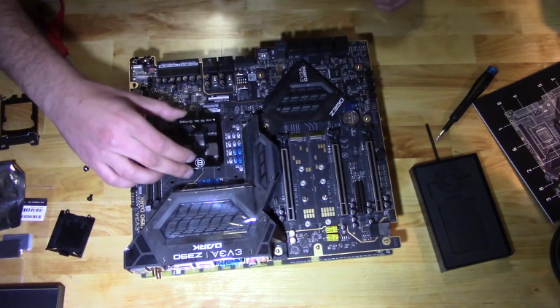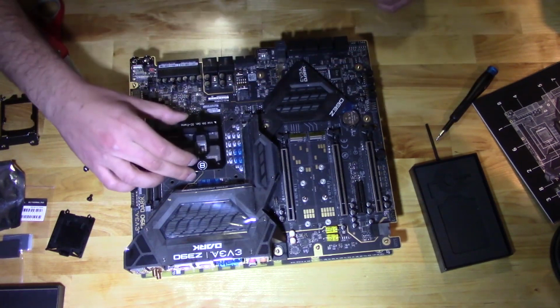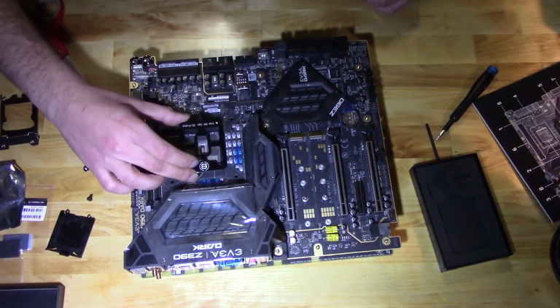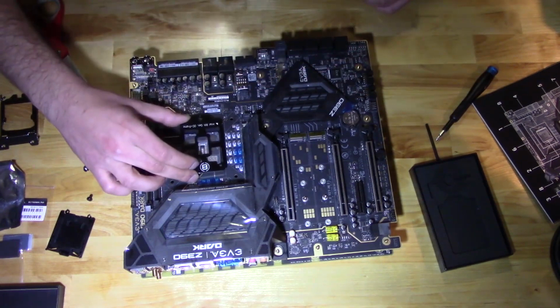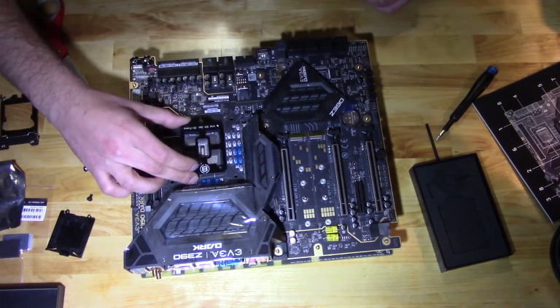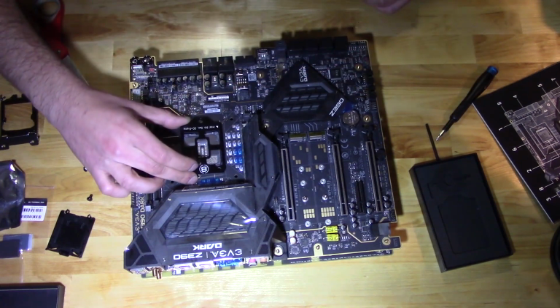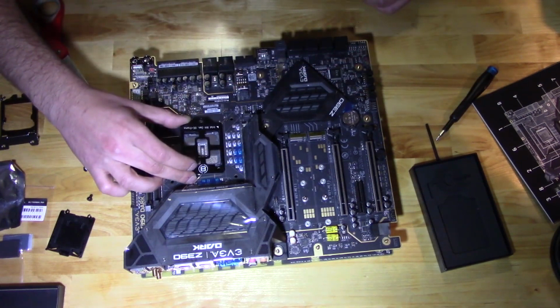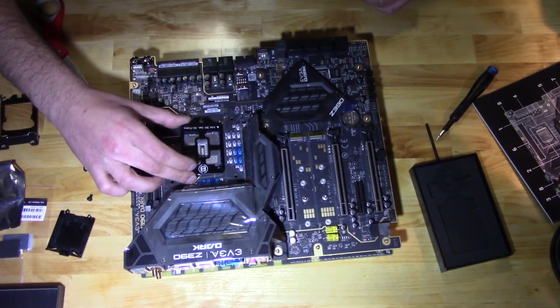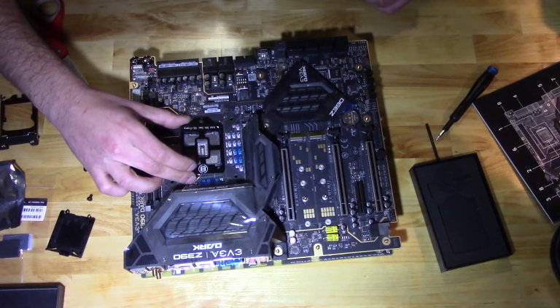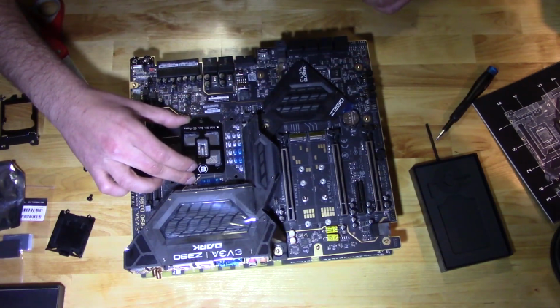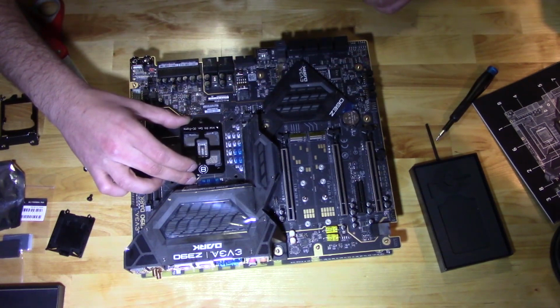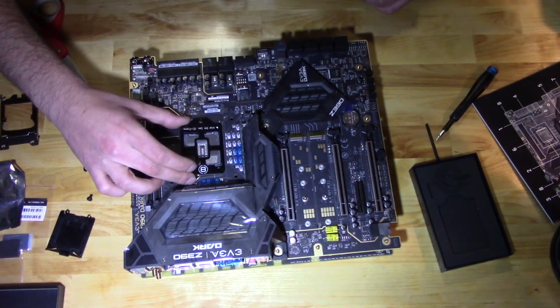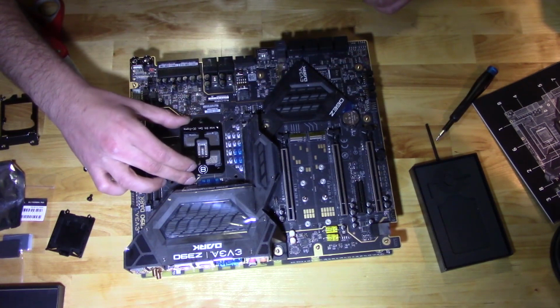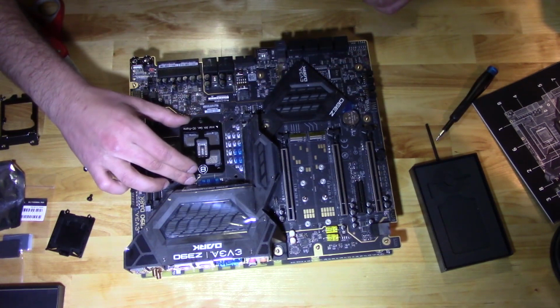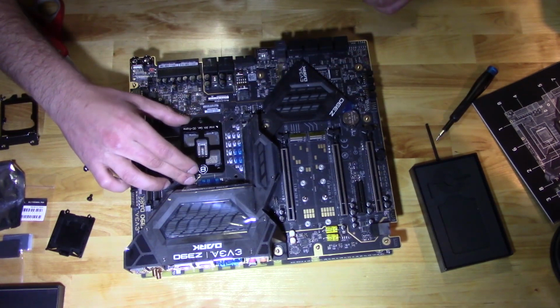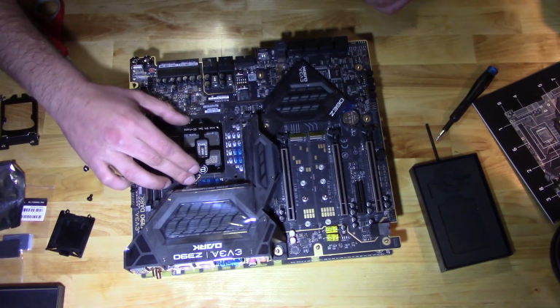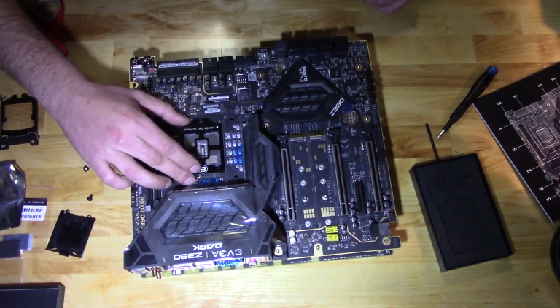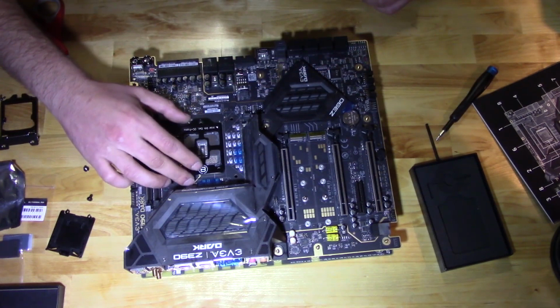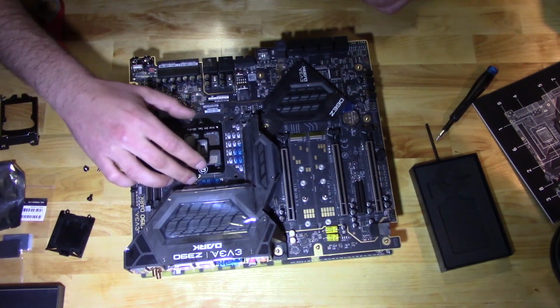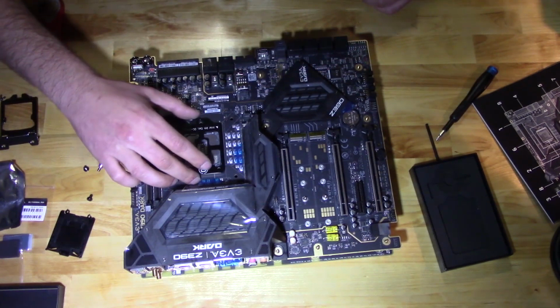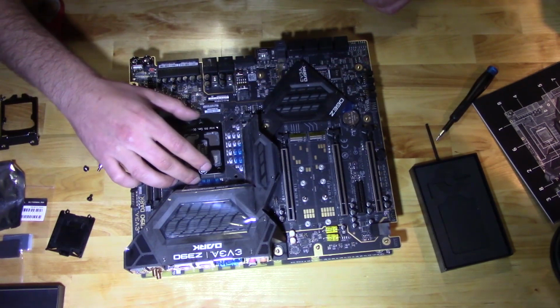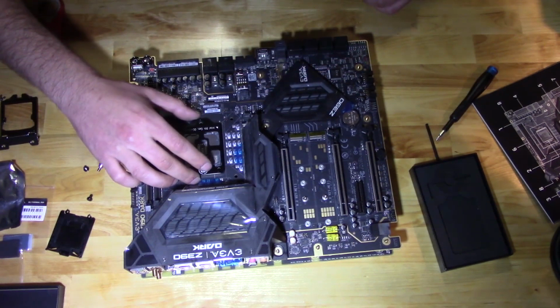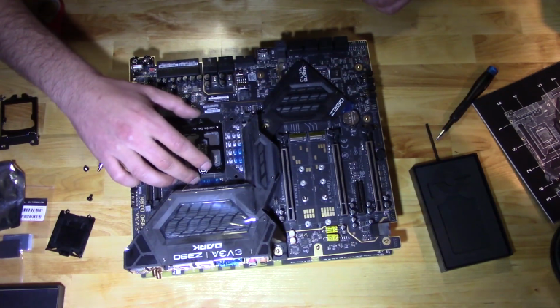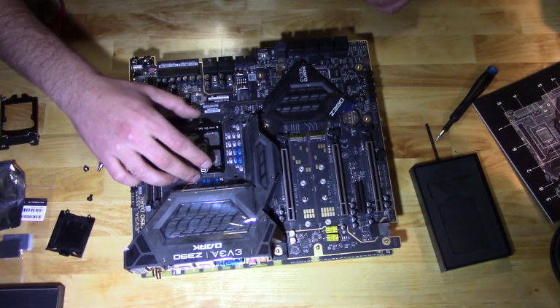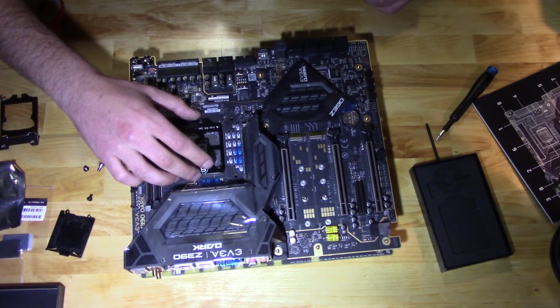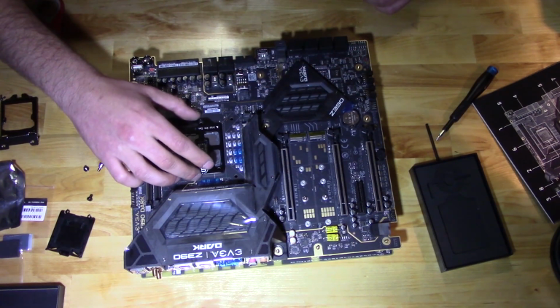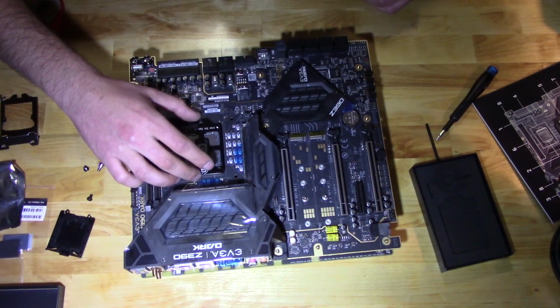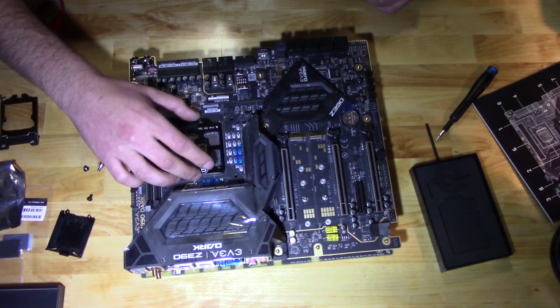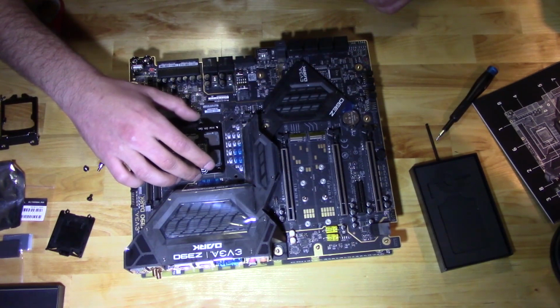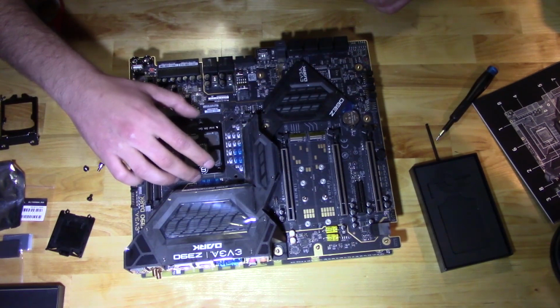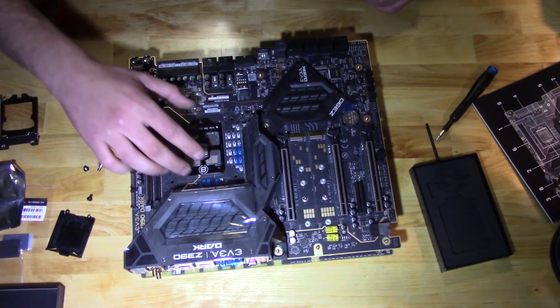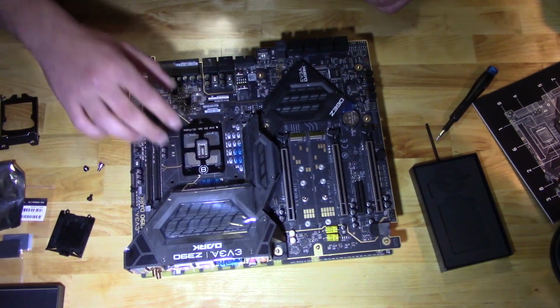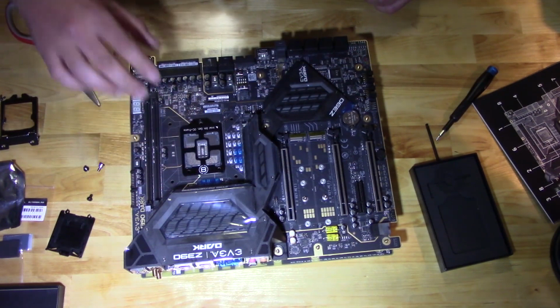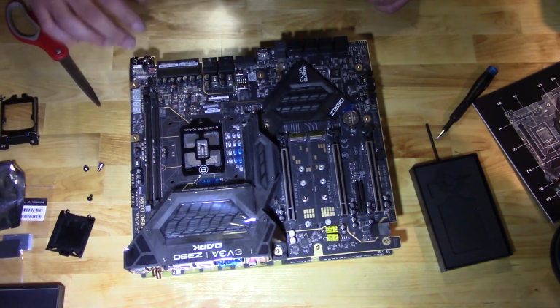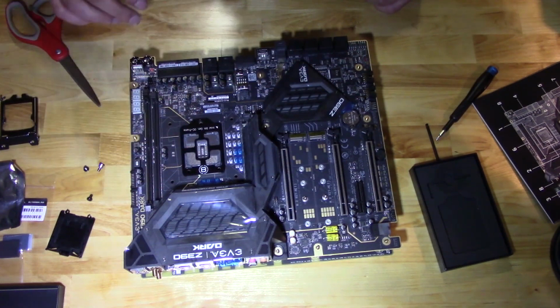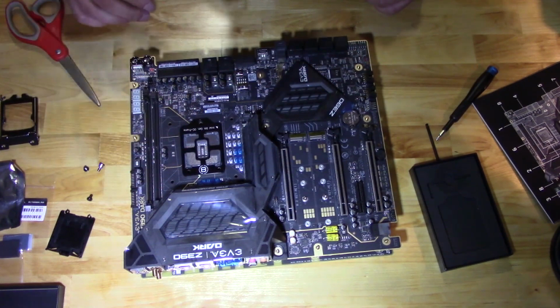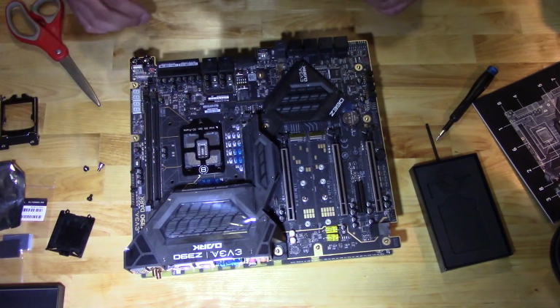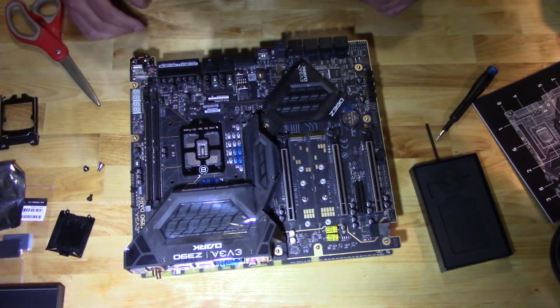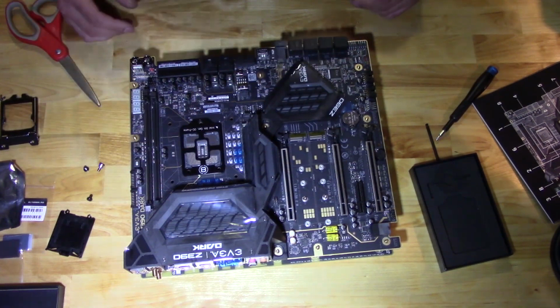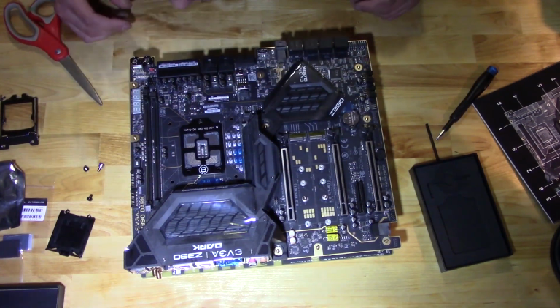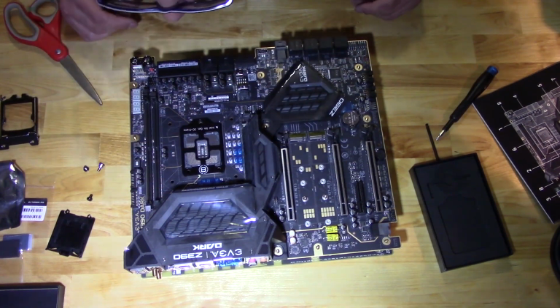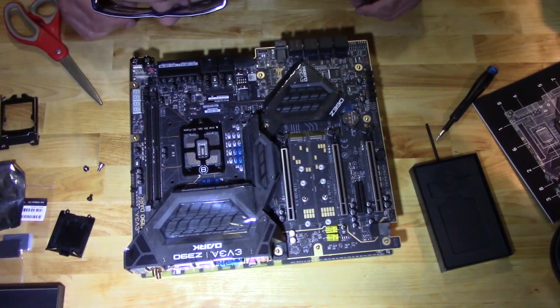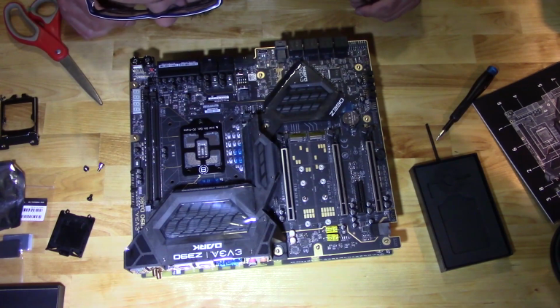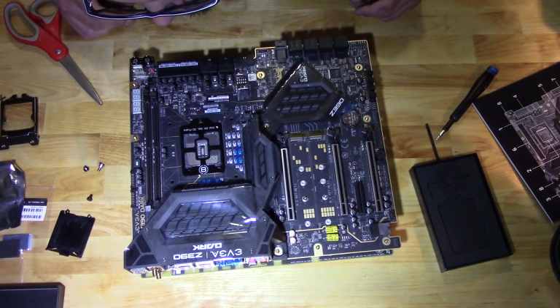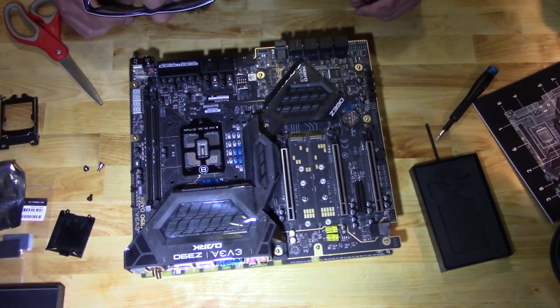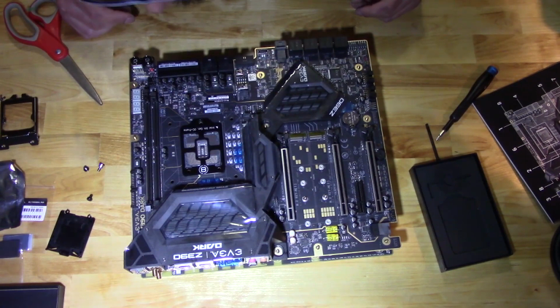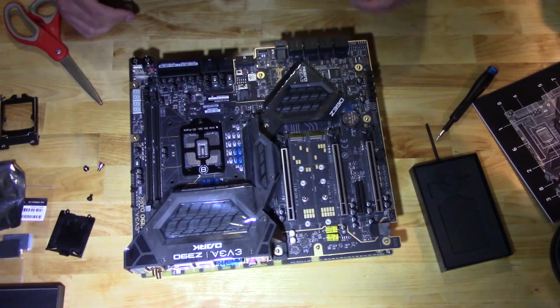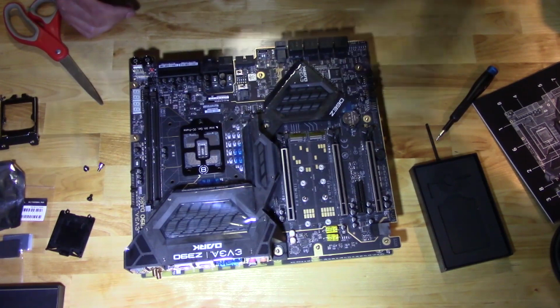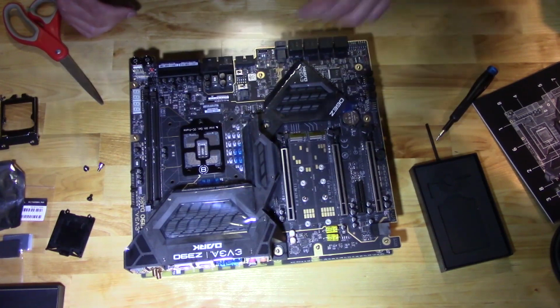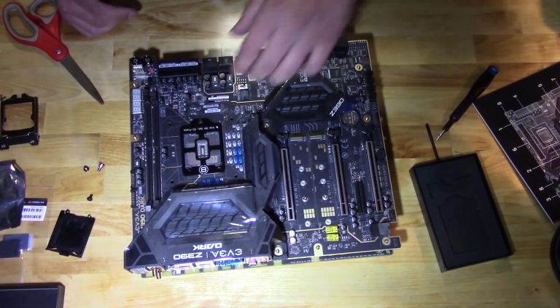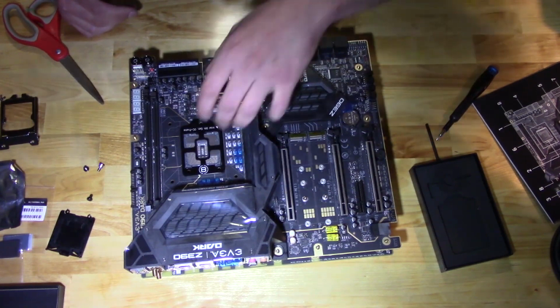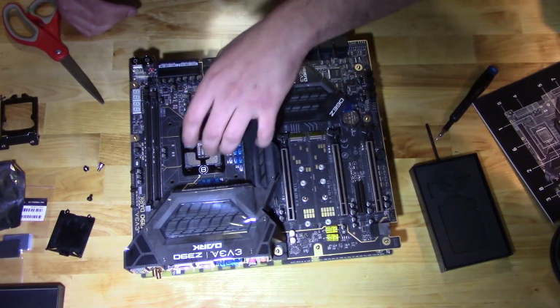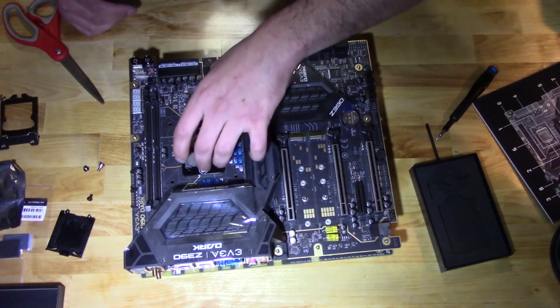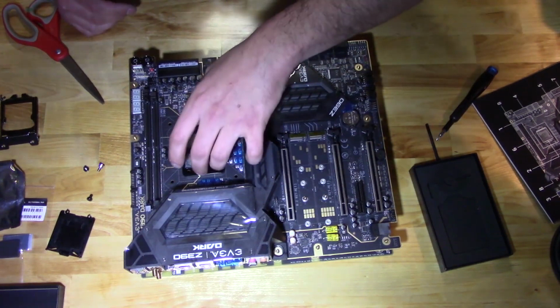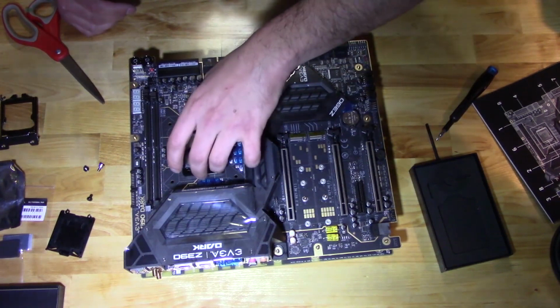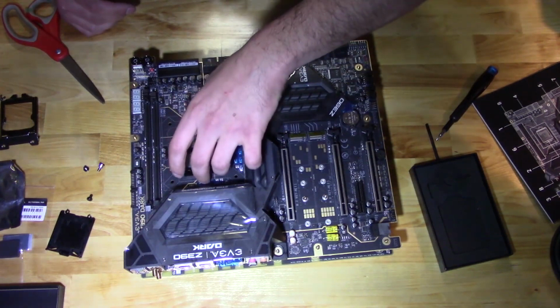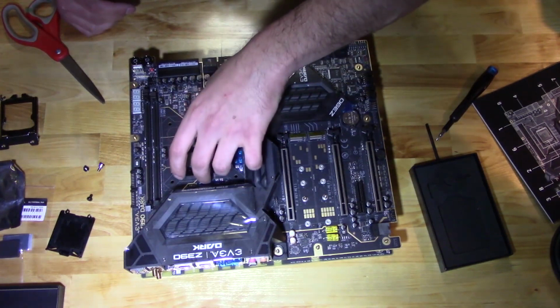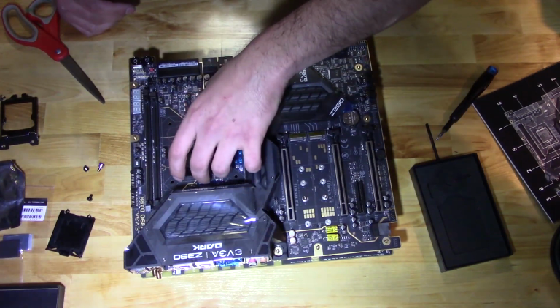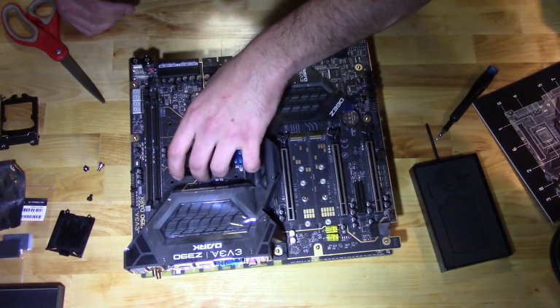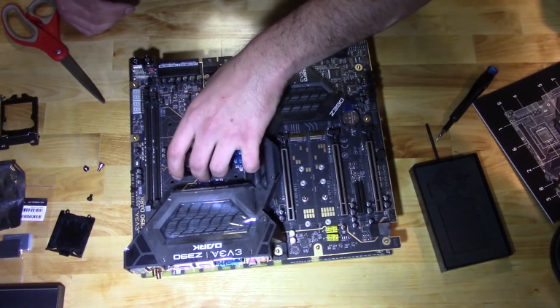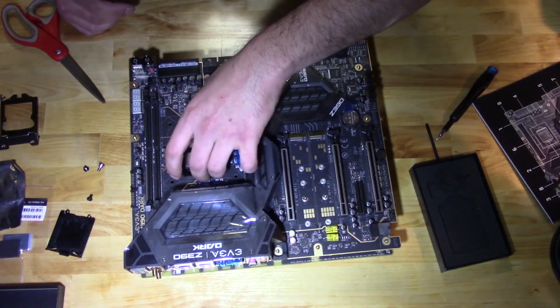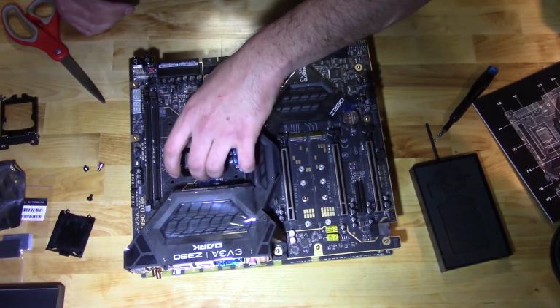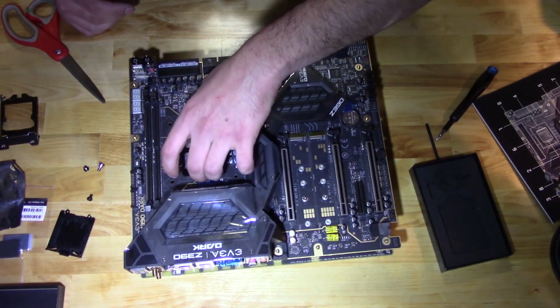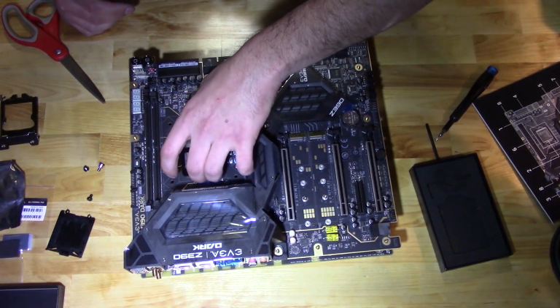So essentially, this guy mounts right on there, and boy, does it fit really darn good.